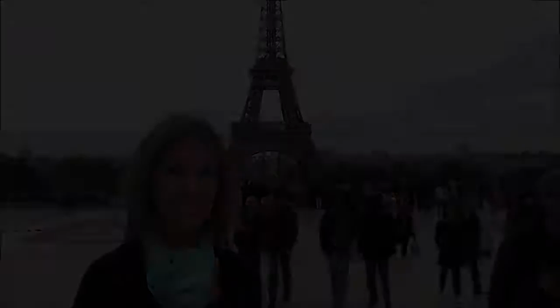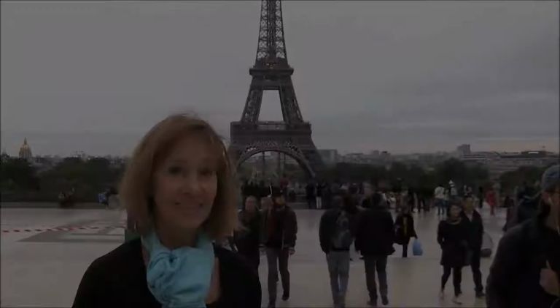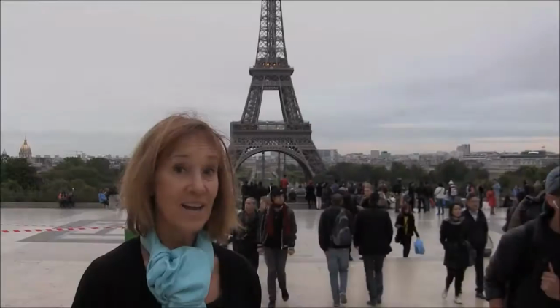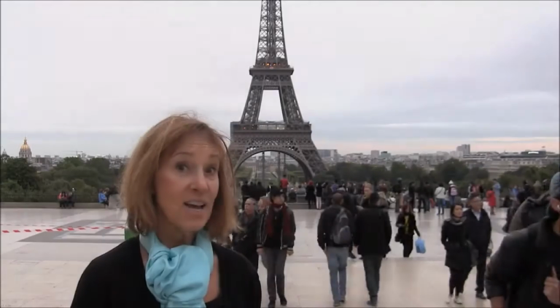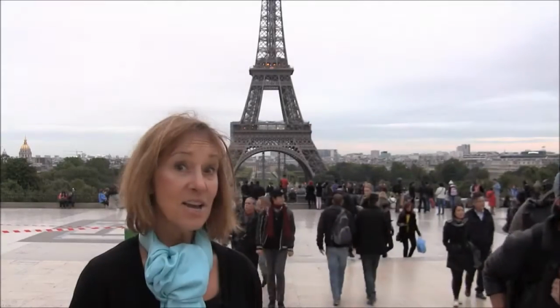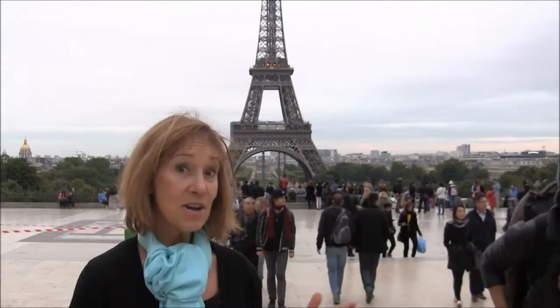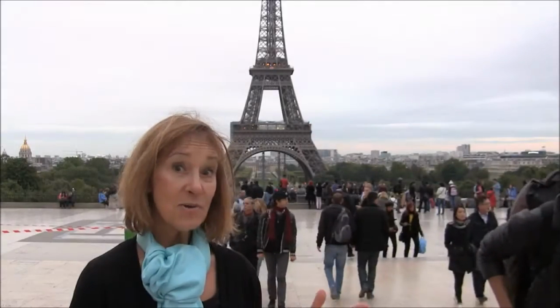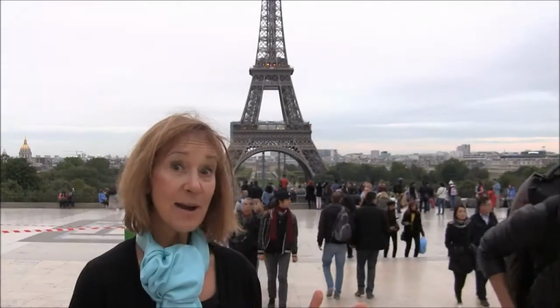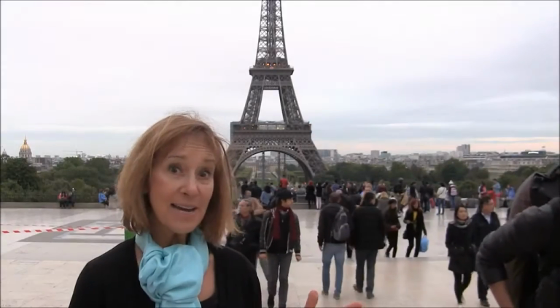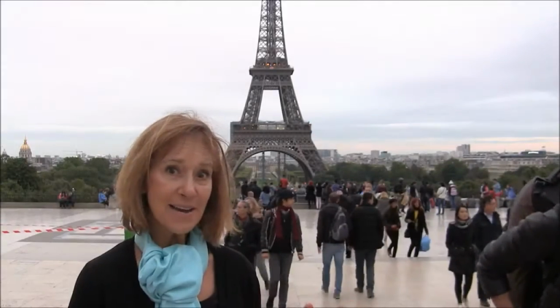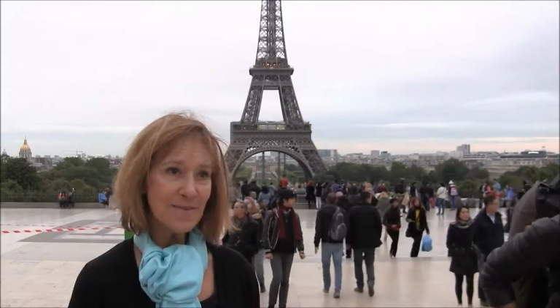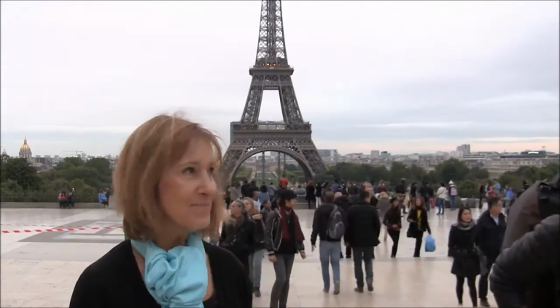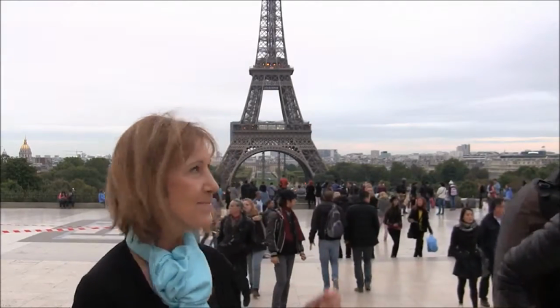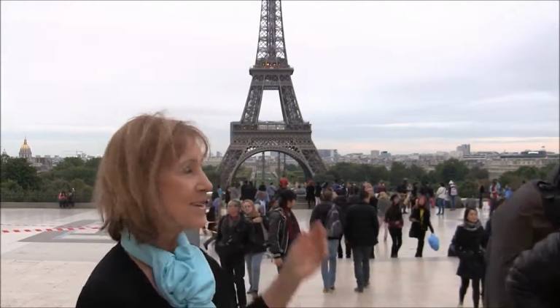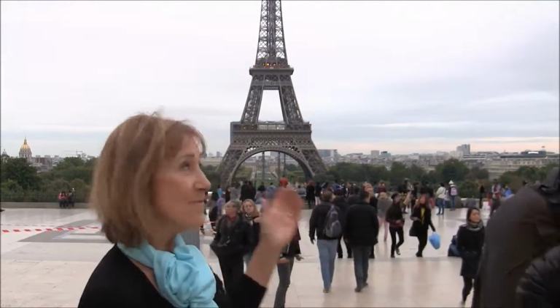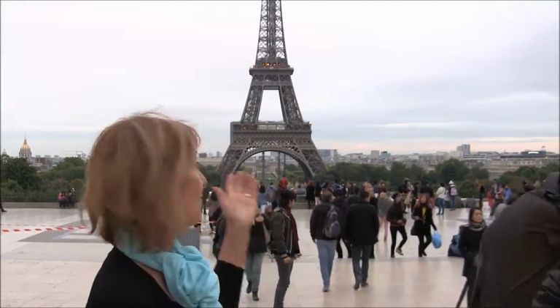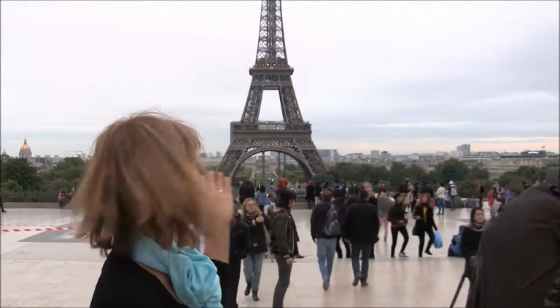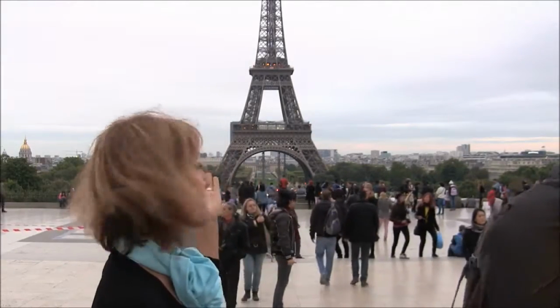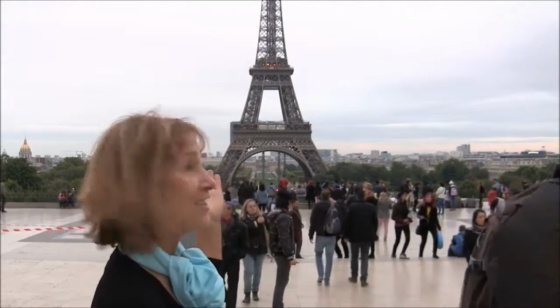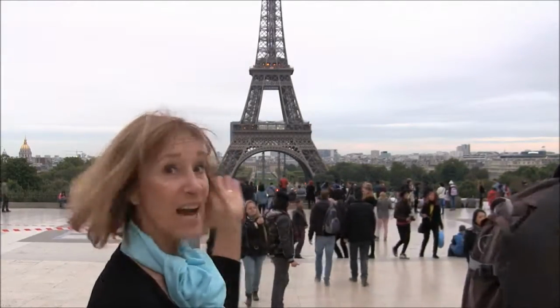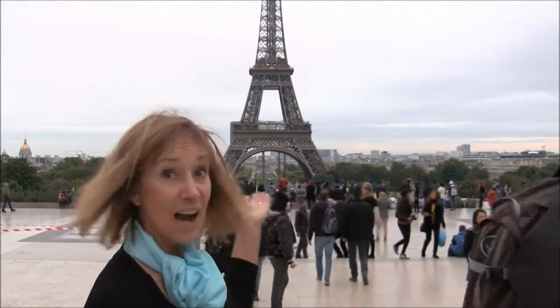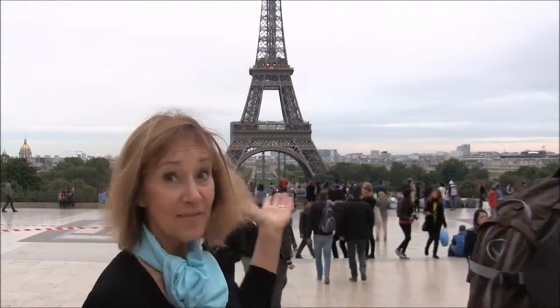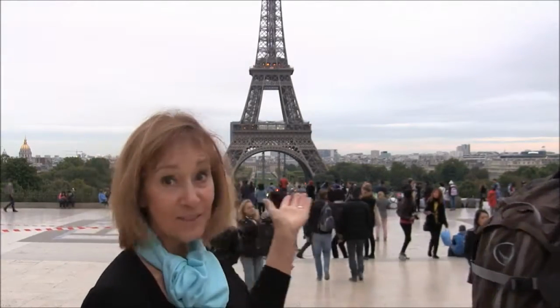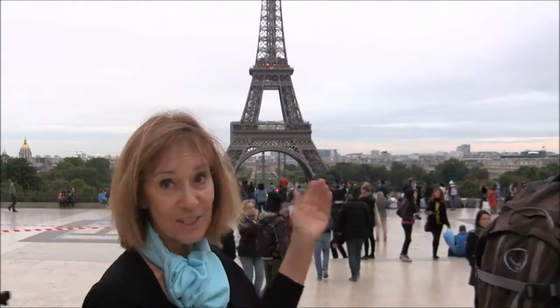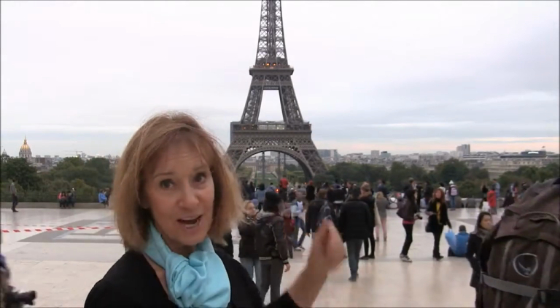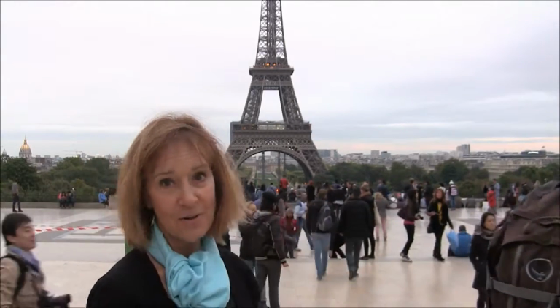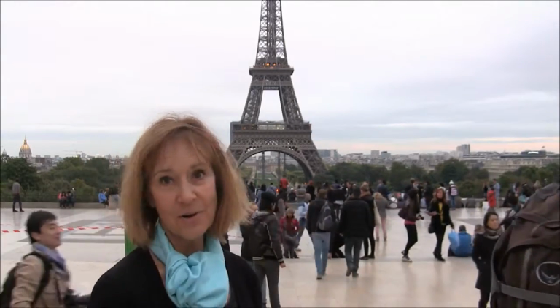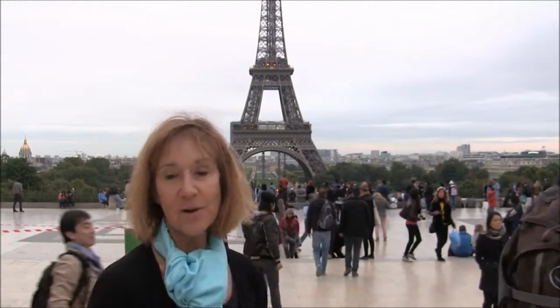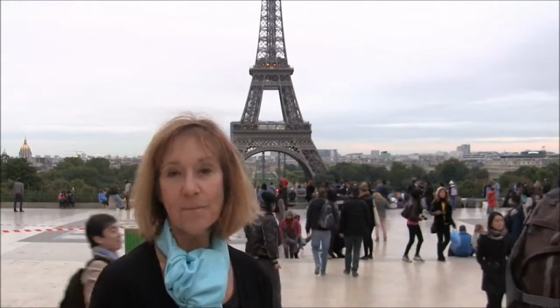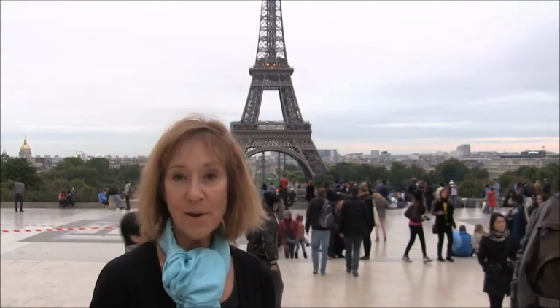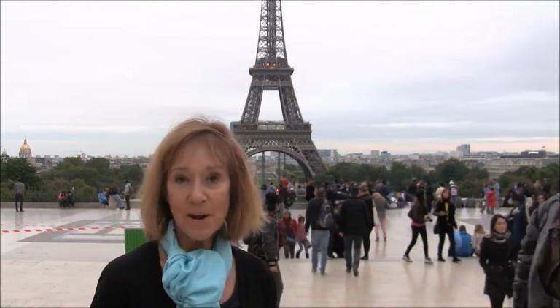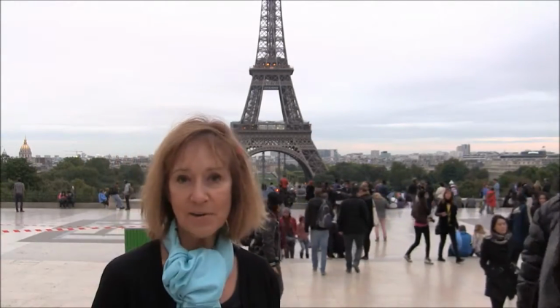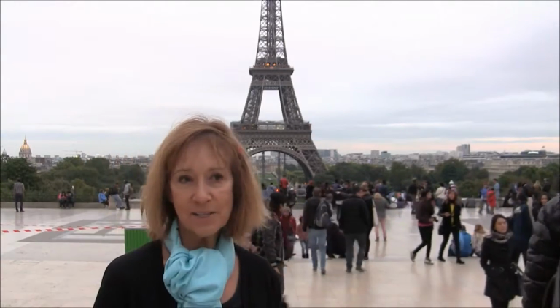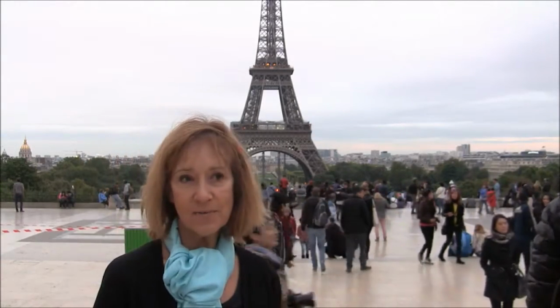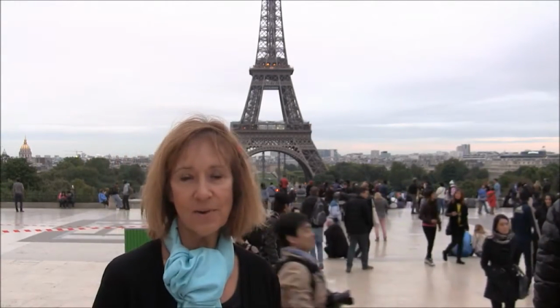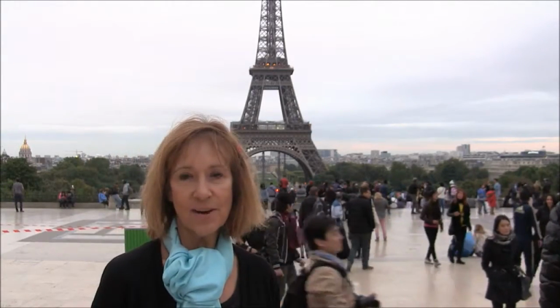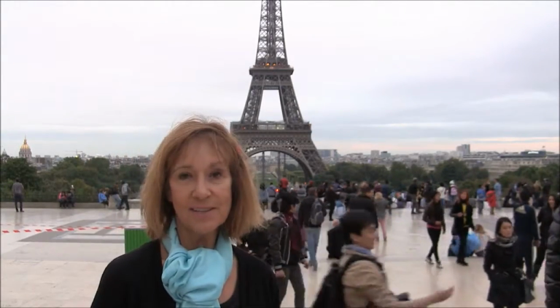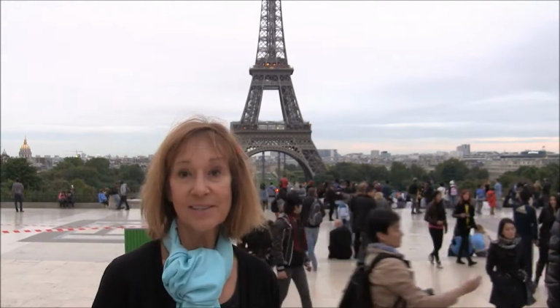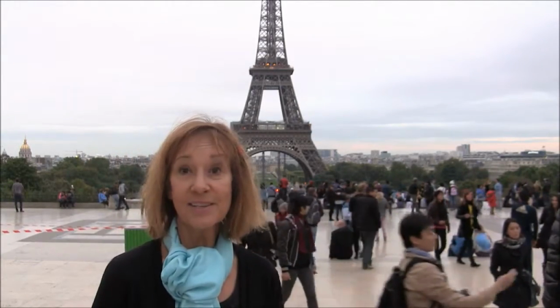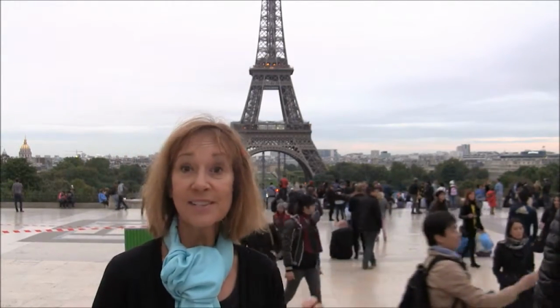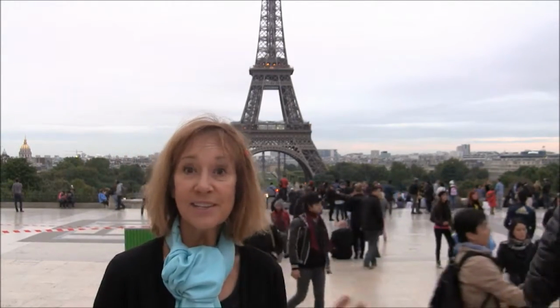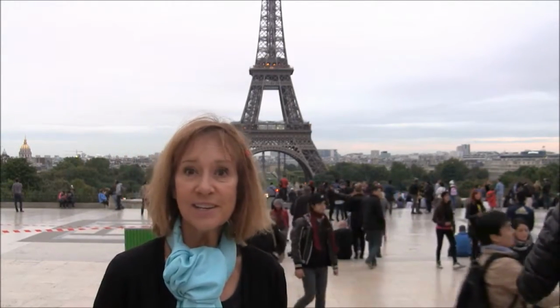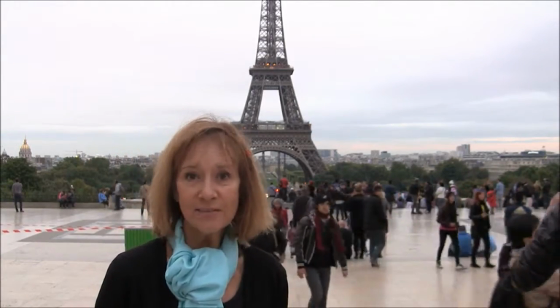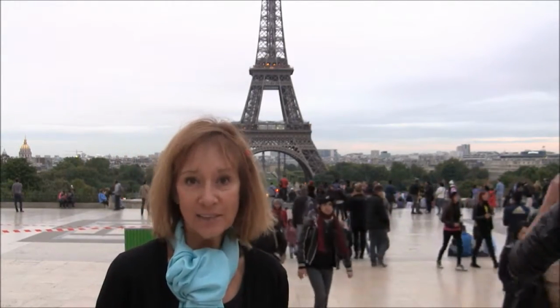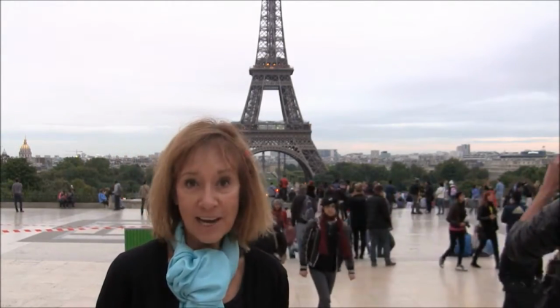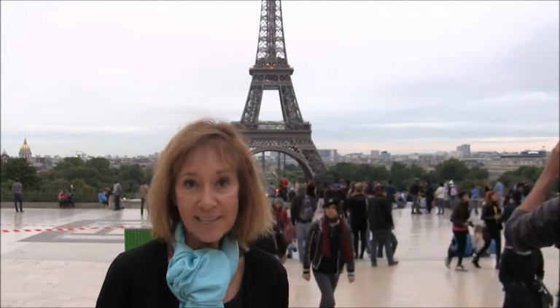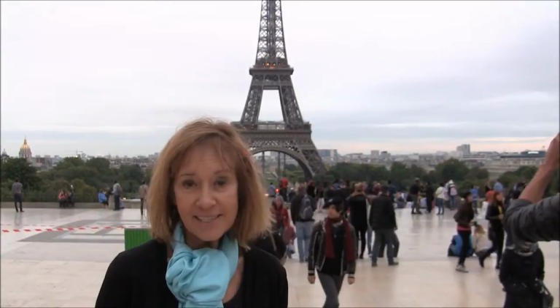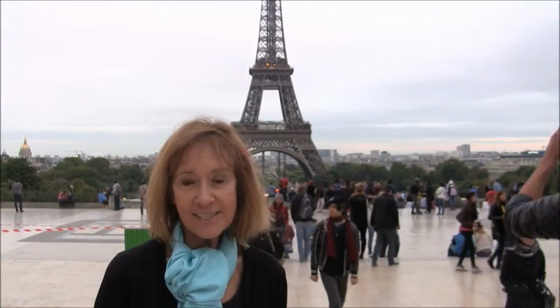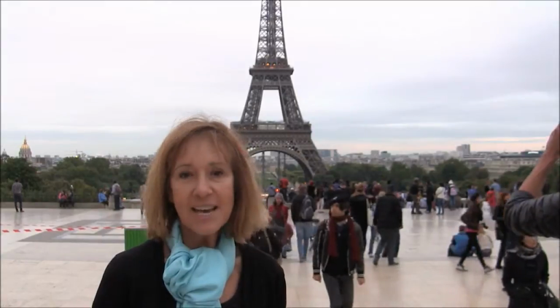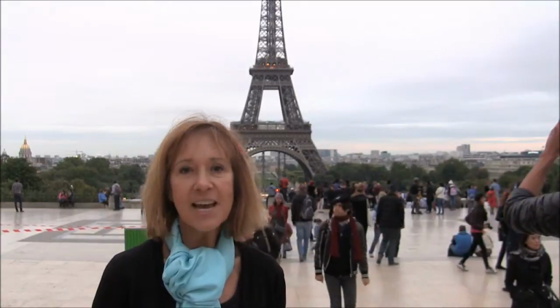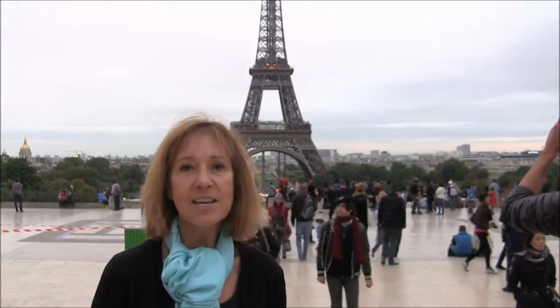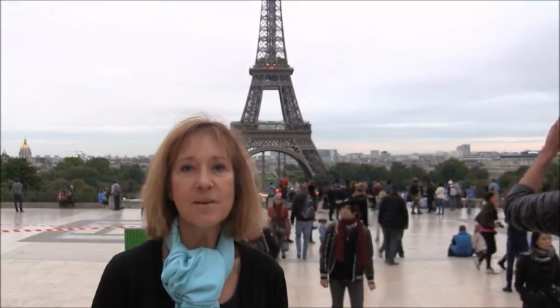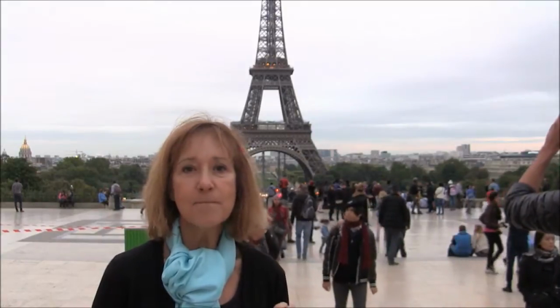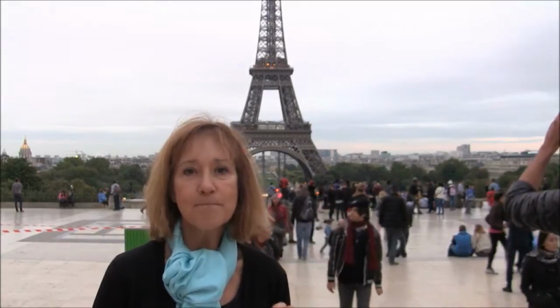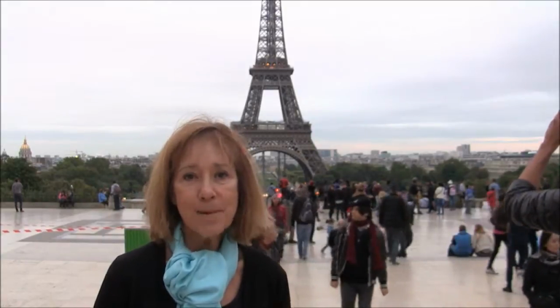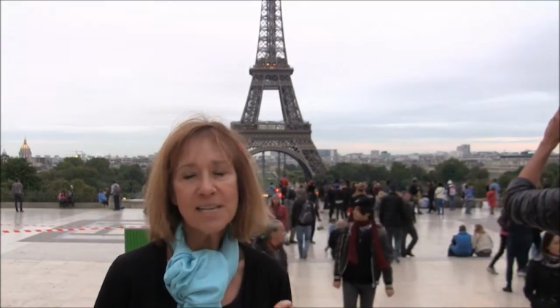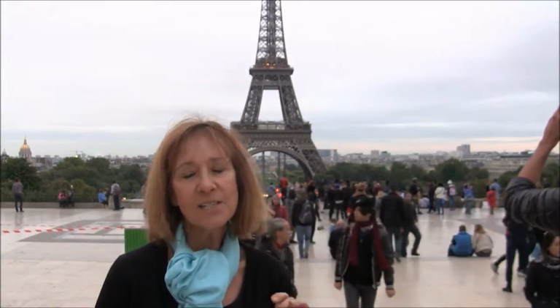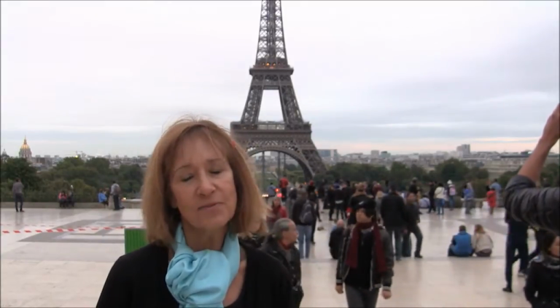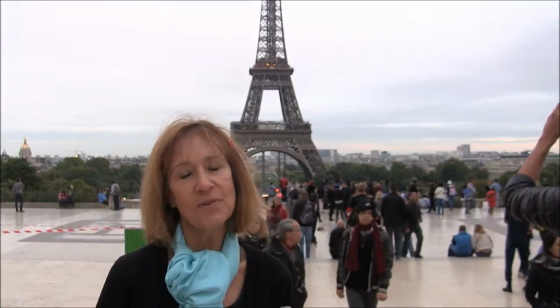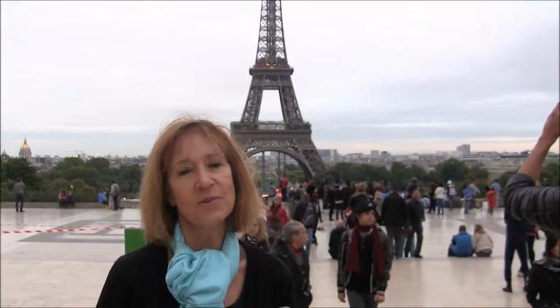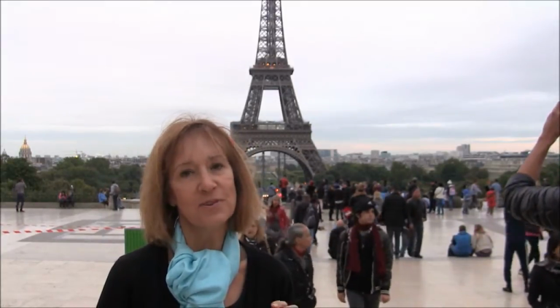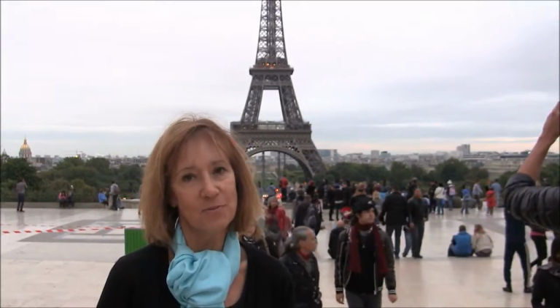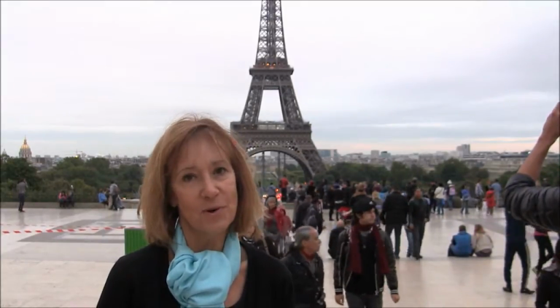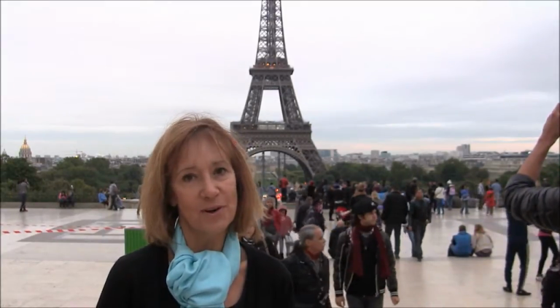Here I am in front of the Eiffel Tower in Paris, France — the city of lights and the best food in the world.